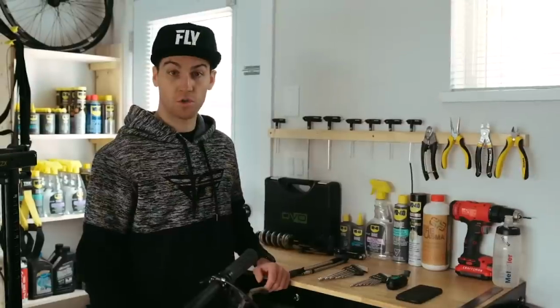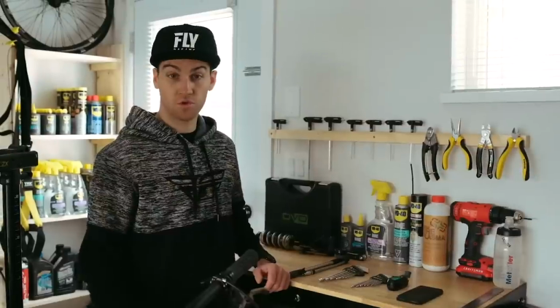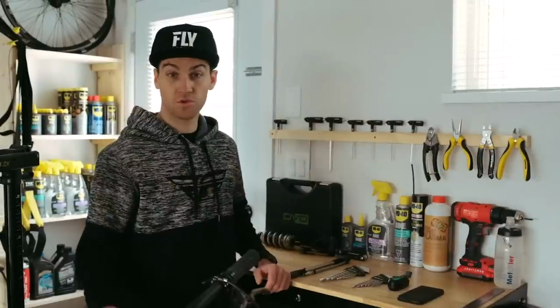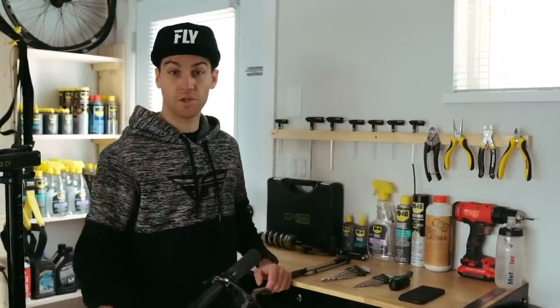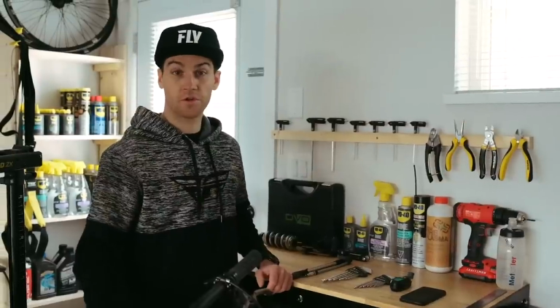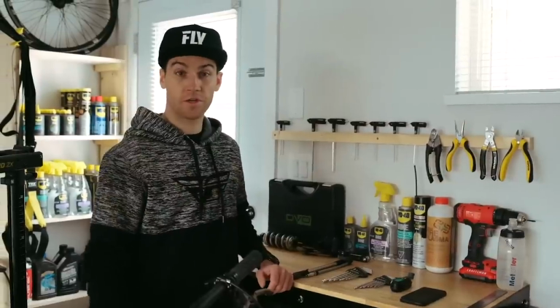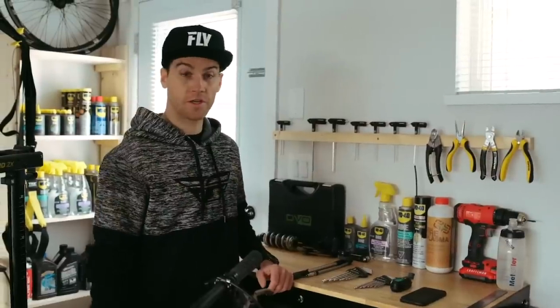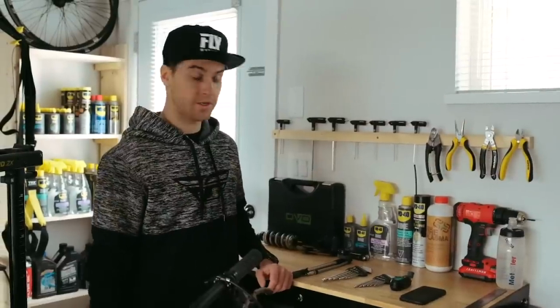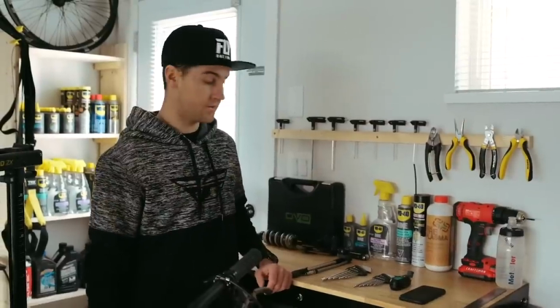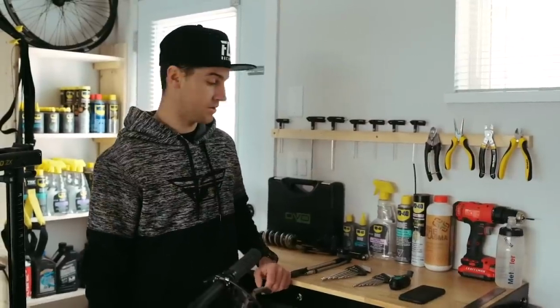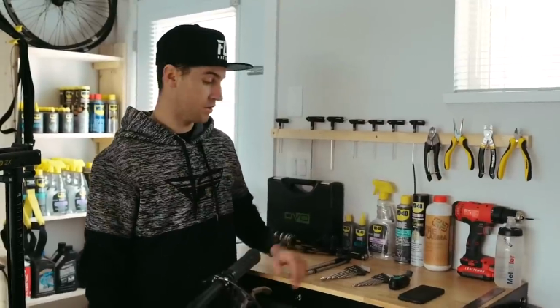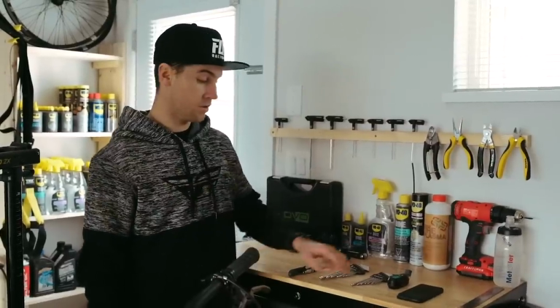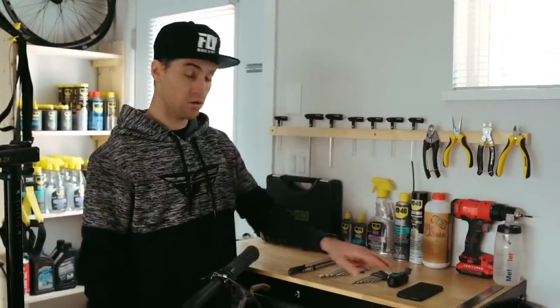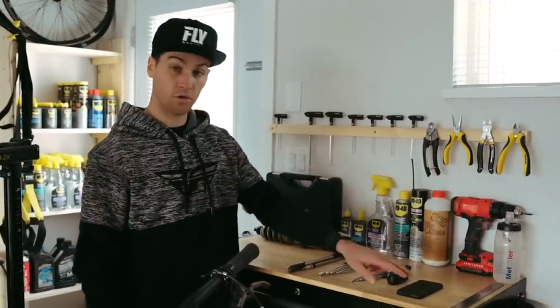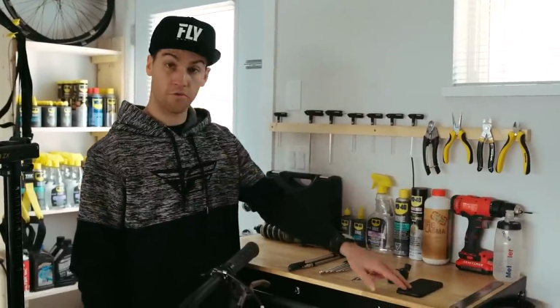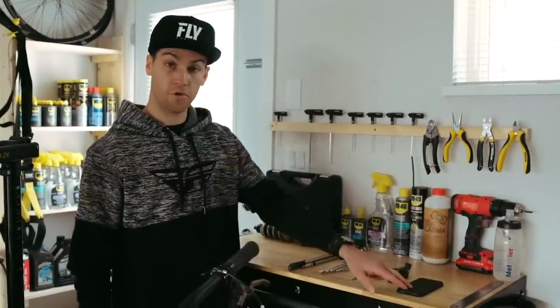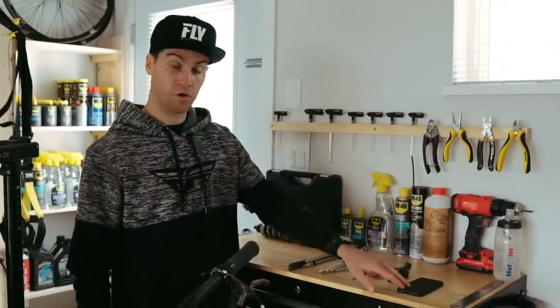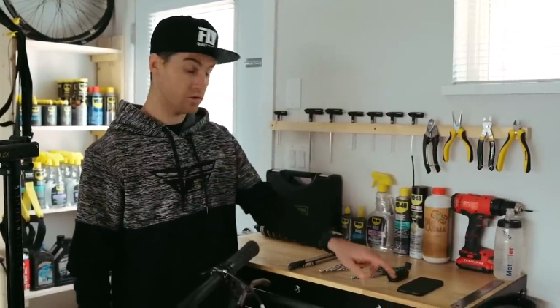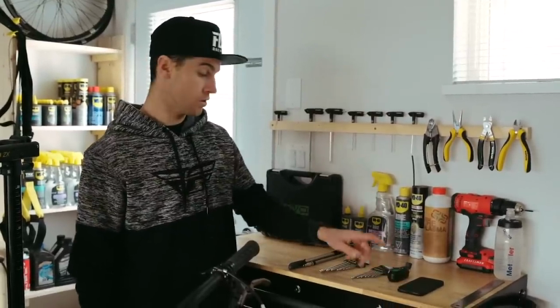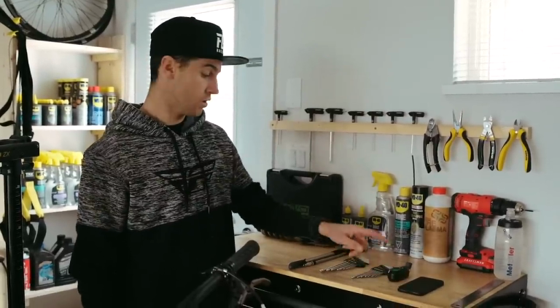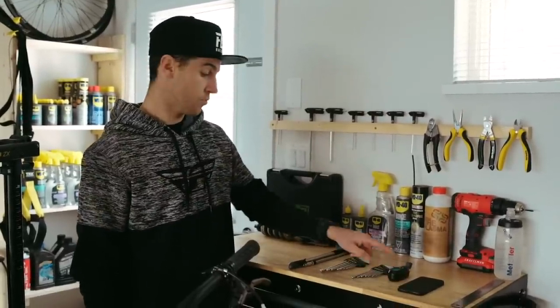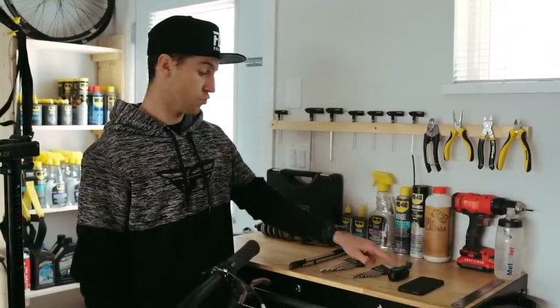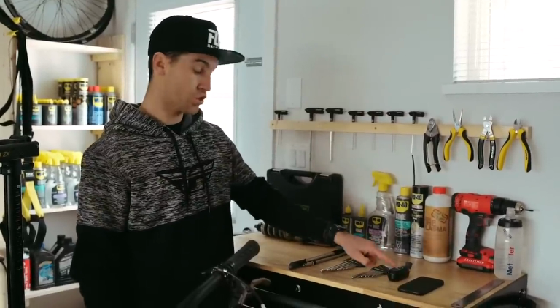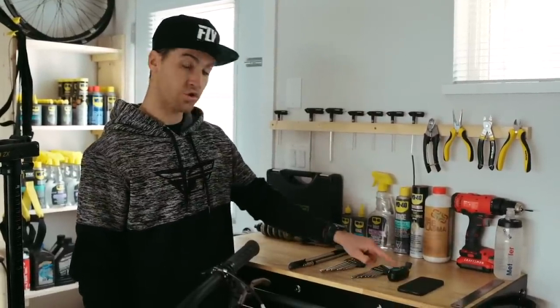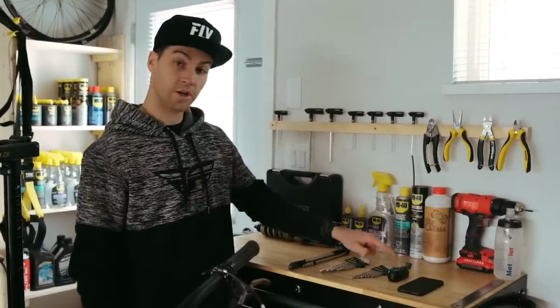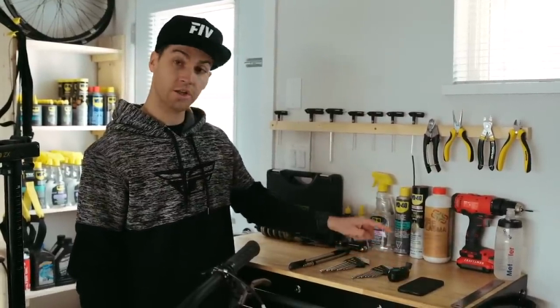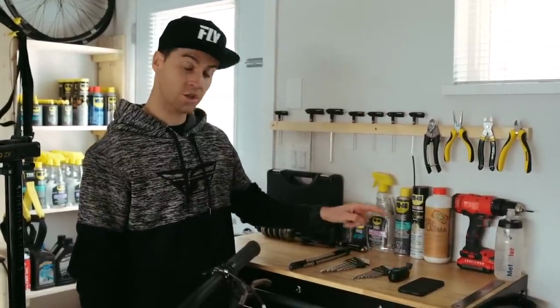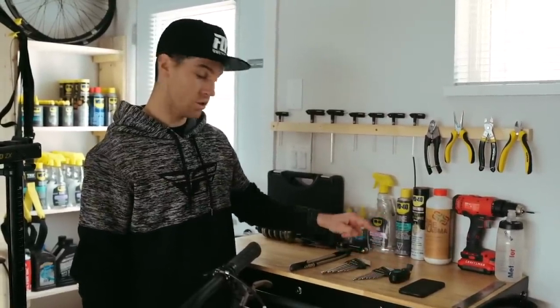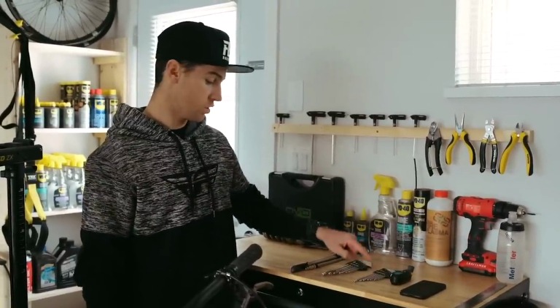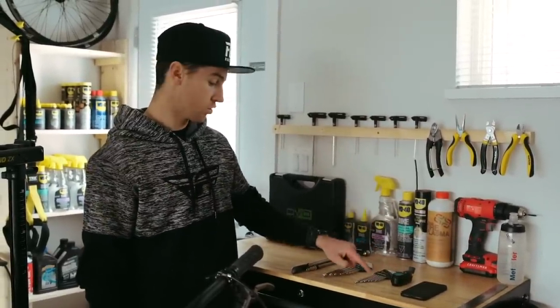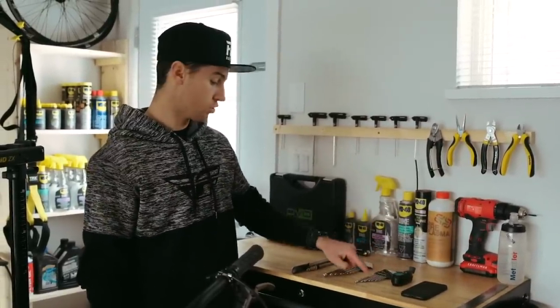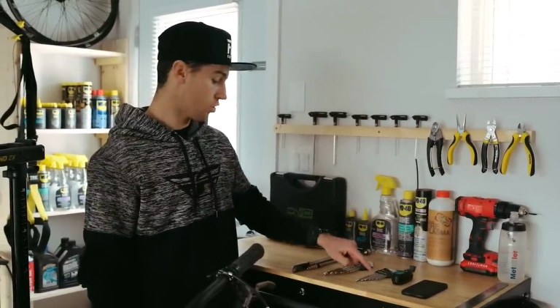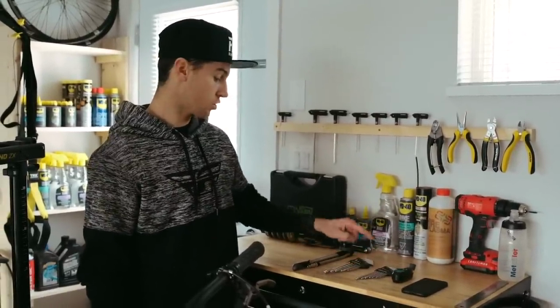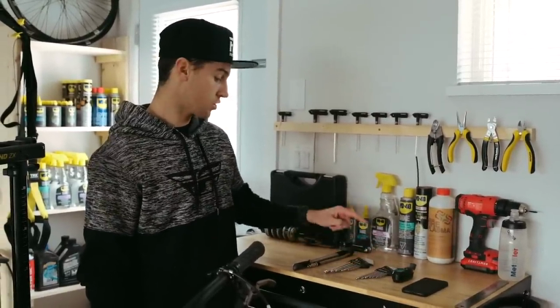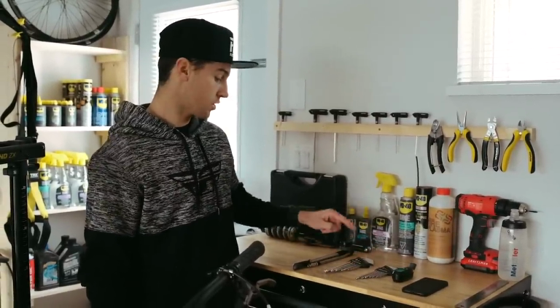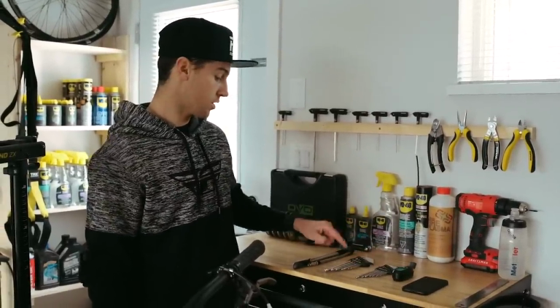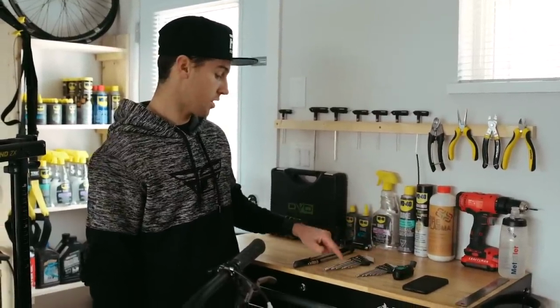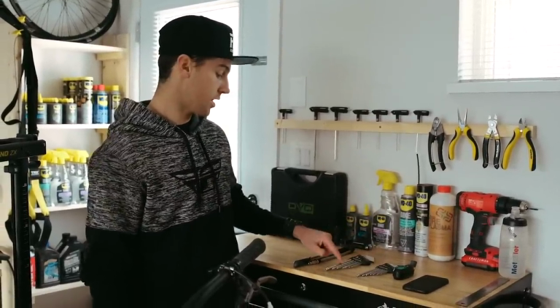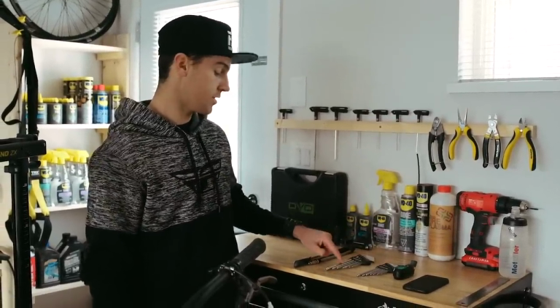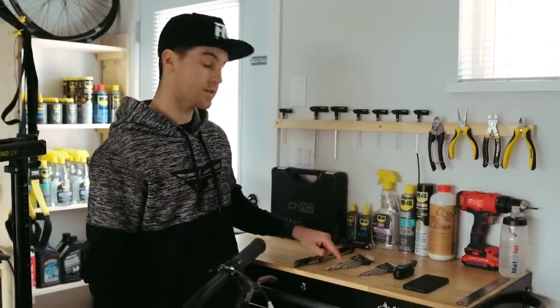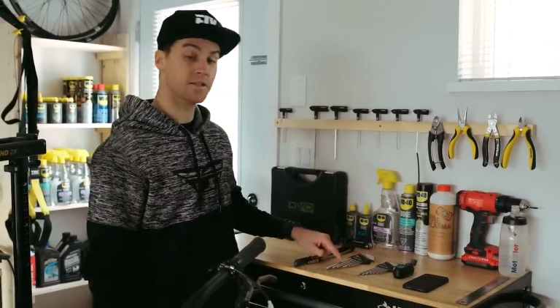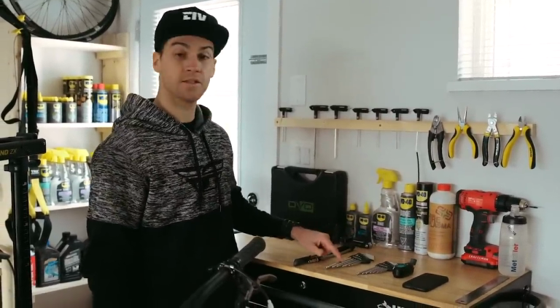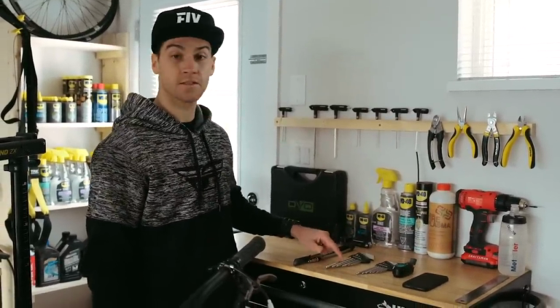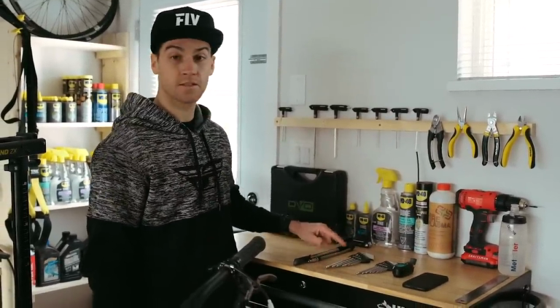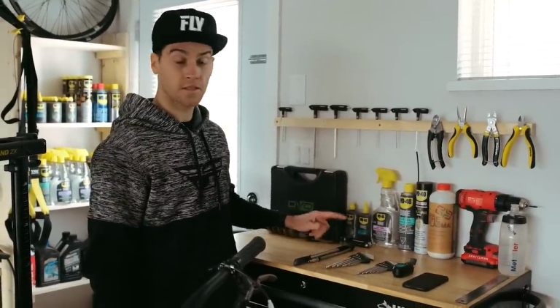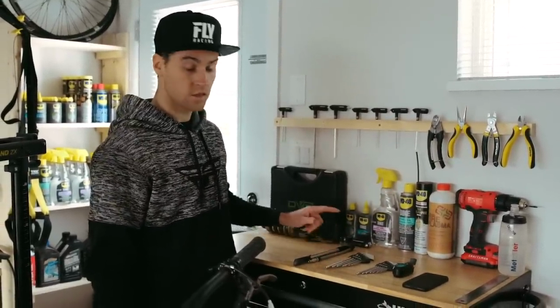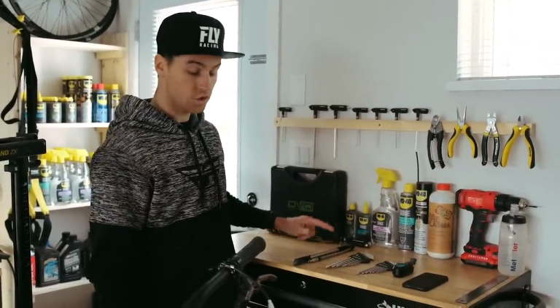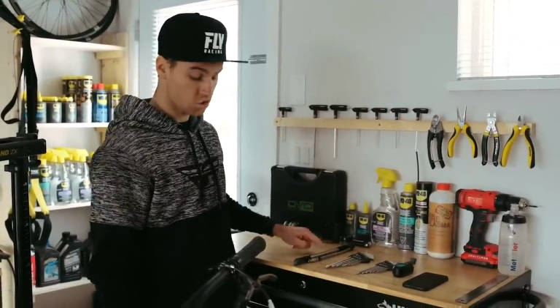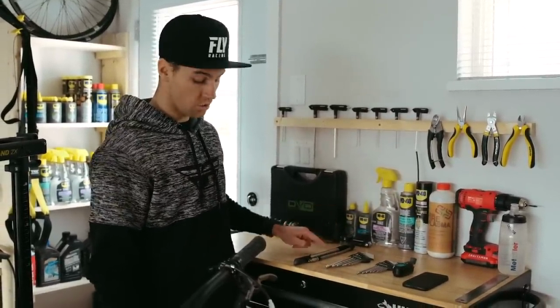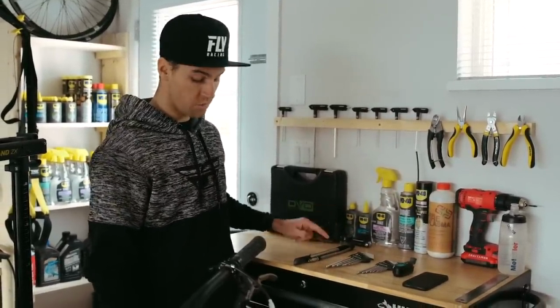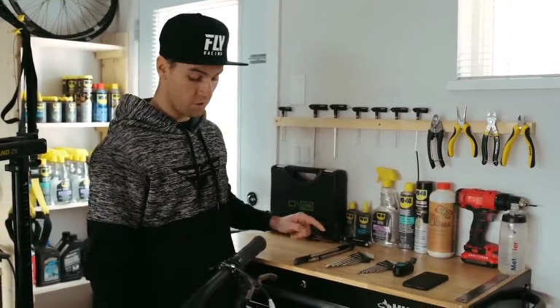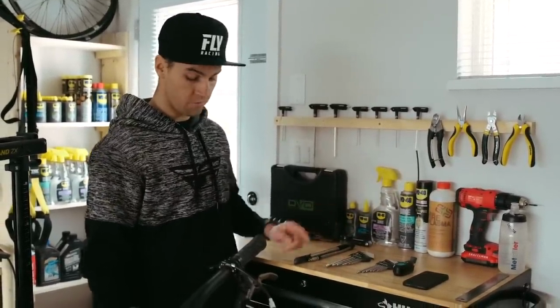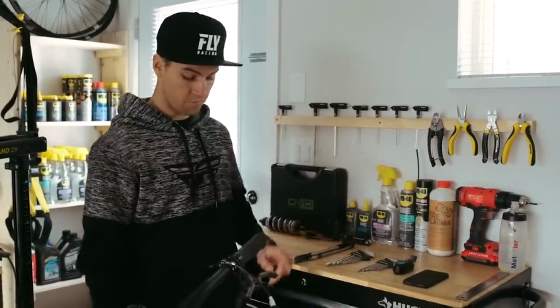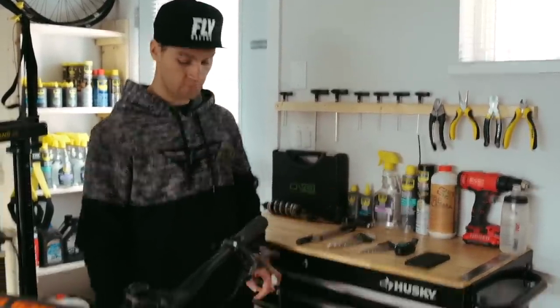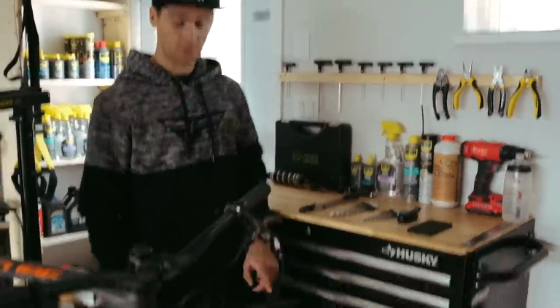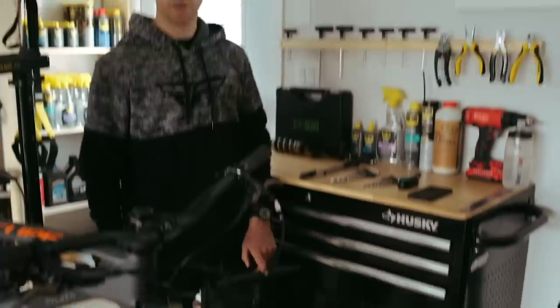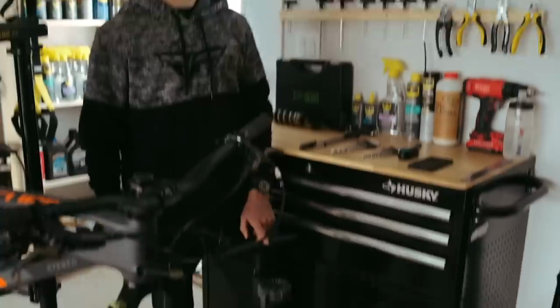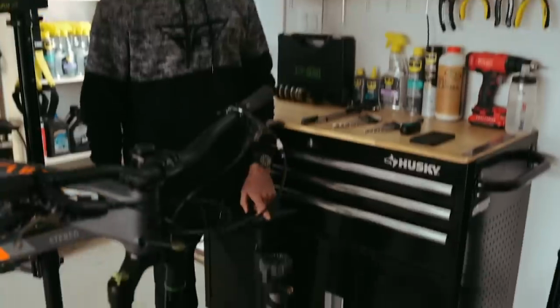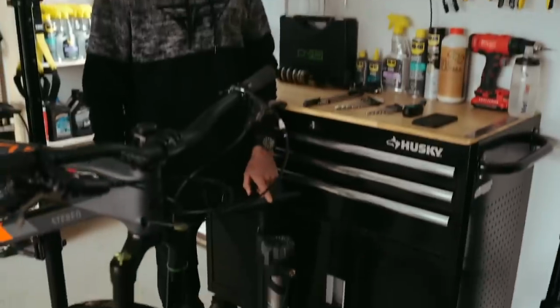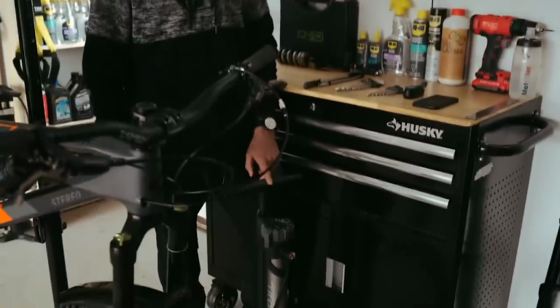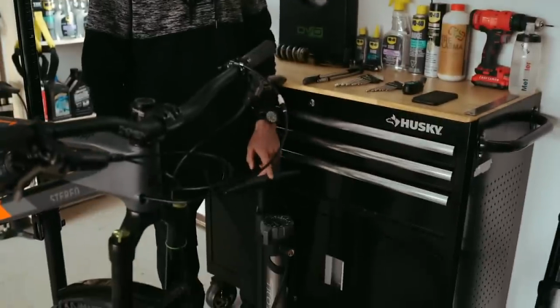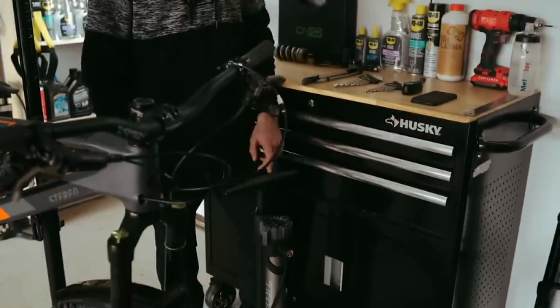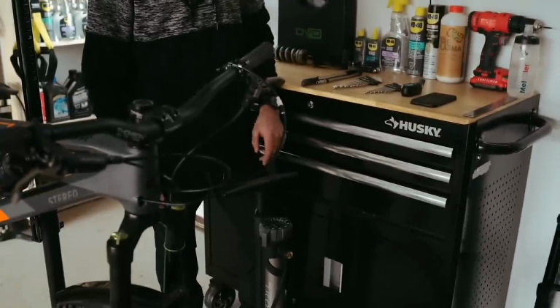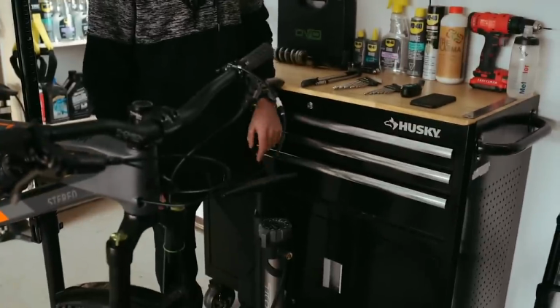What tools are you going to need? Your phone, pressure gauge, torques, allen keys, shock pump and a regular pump.